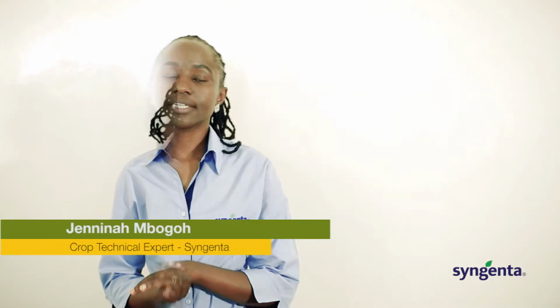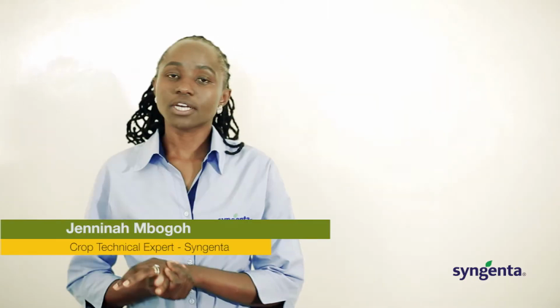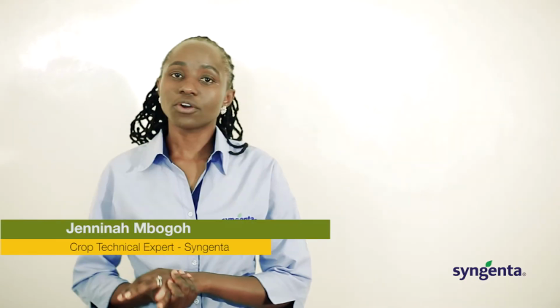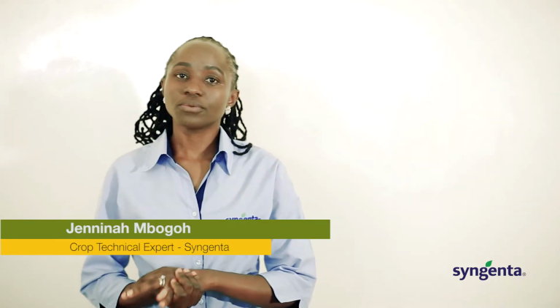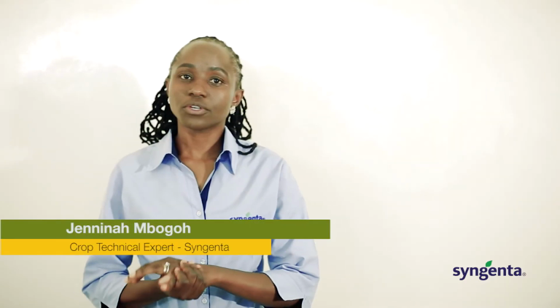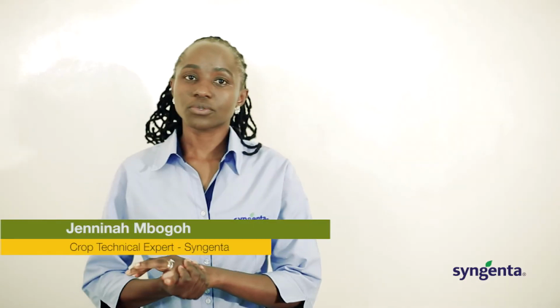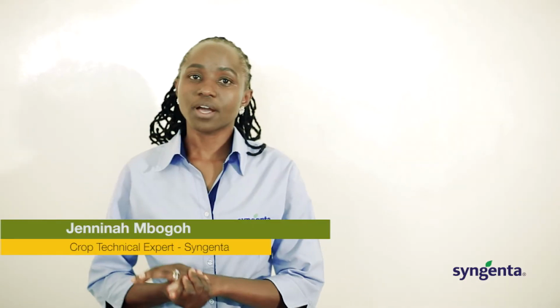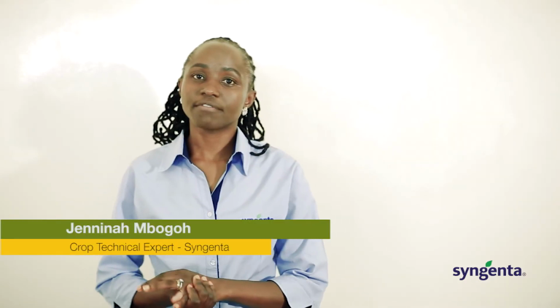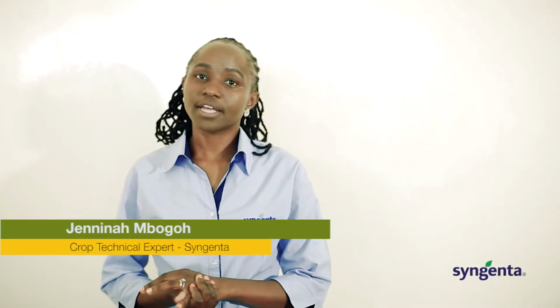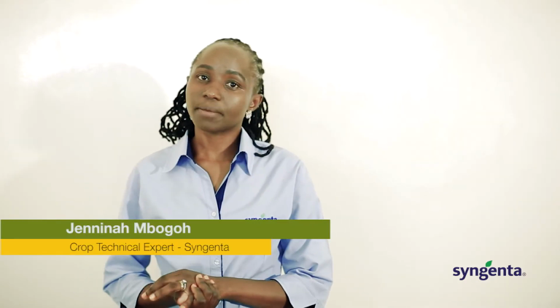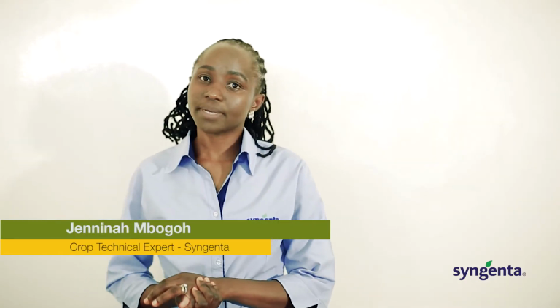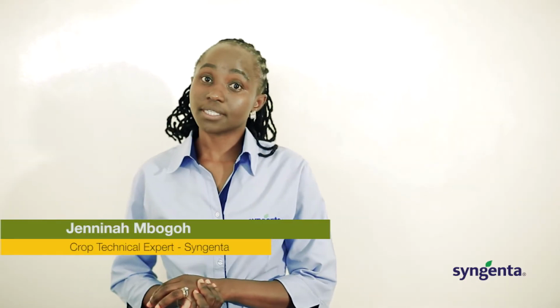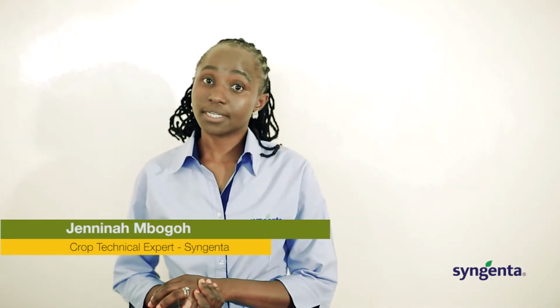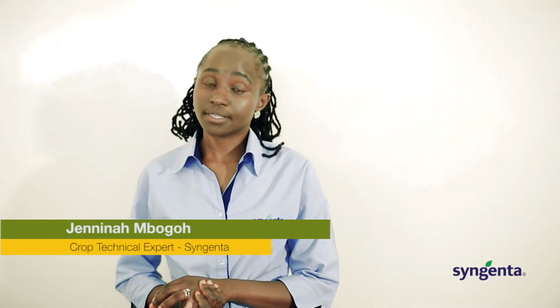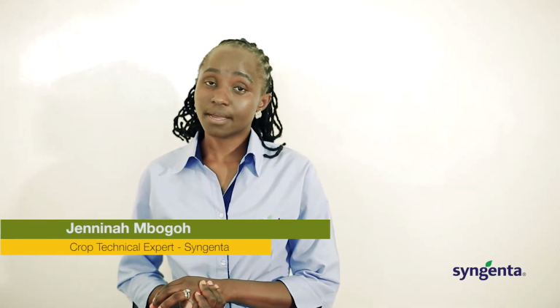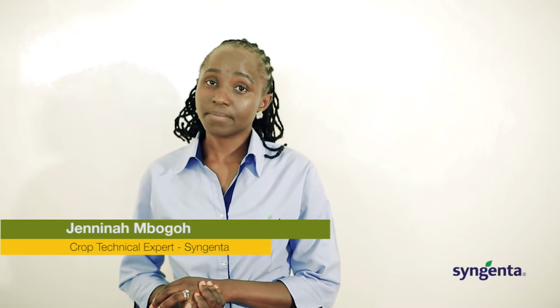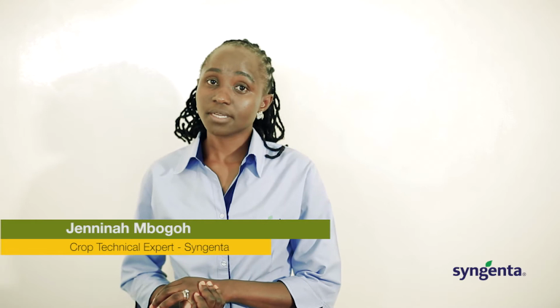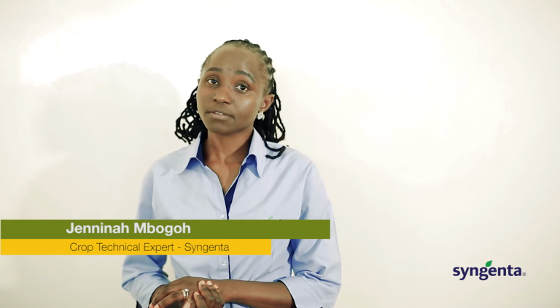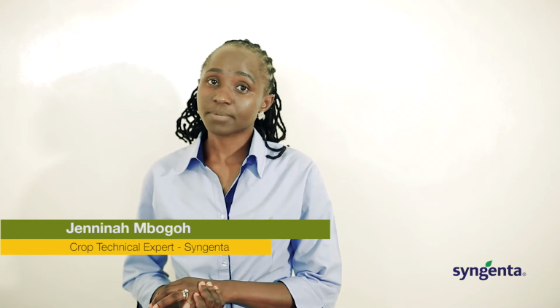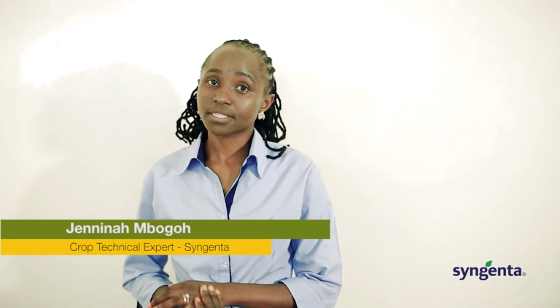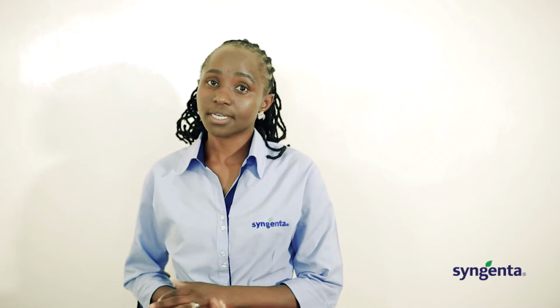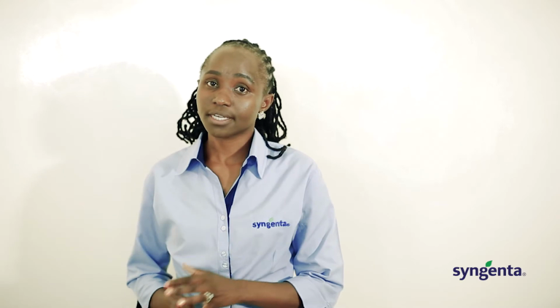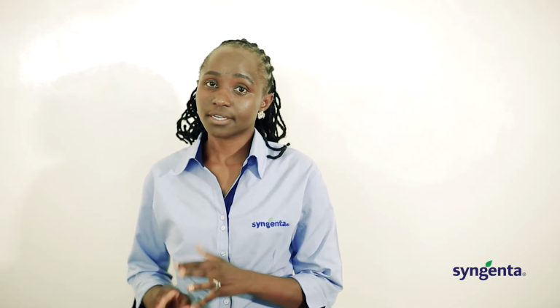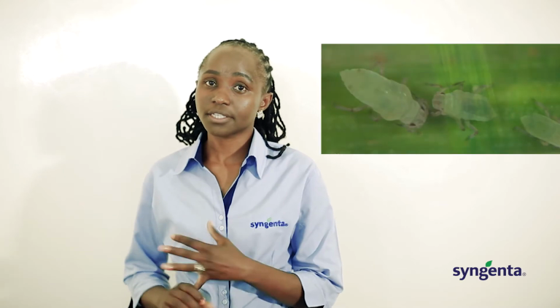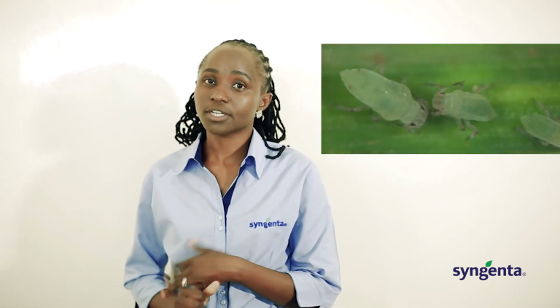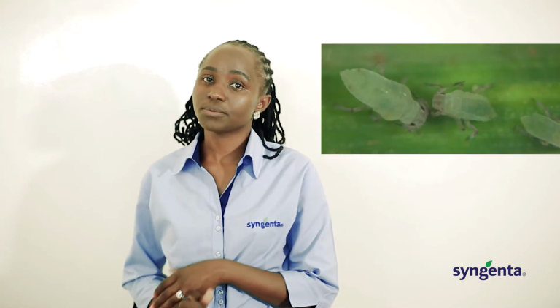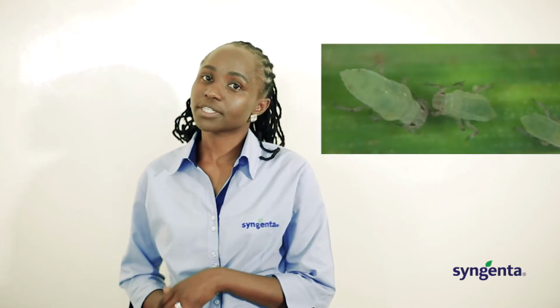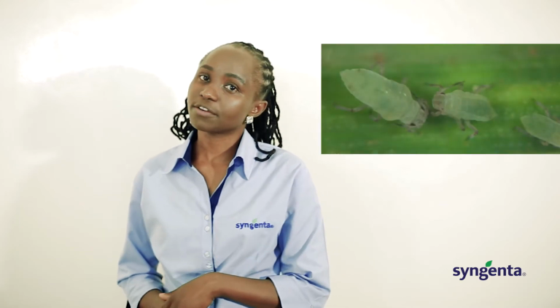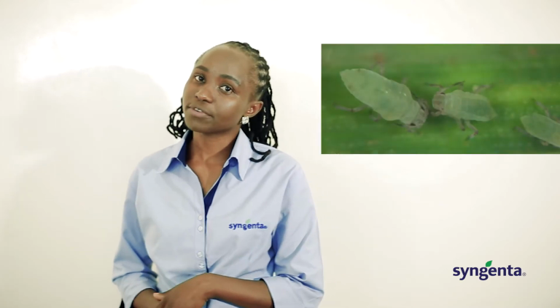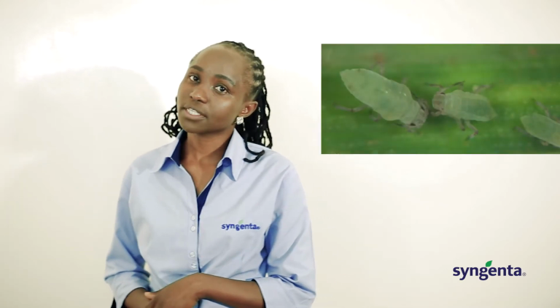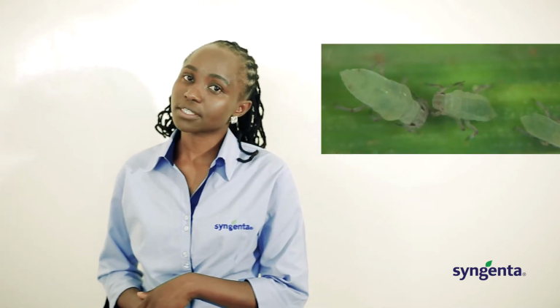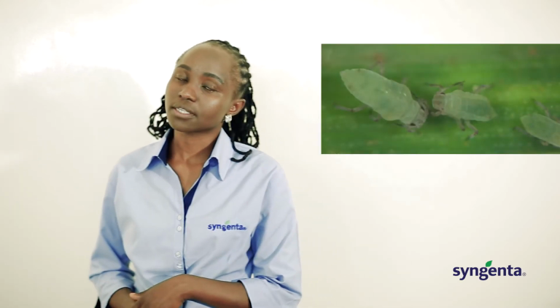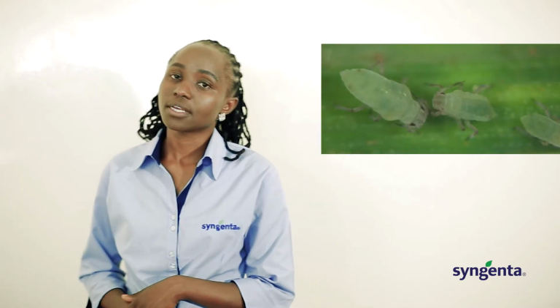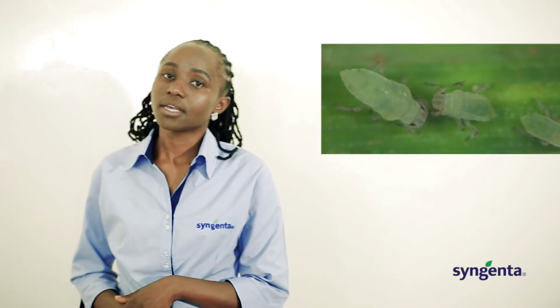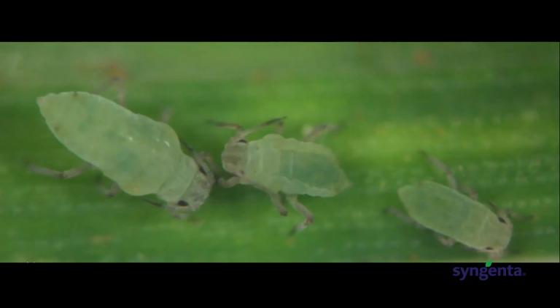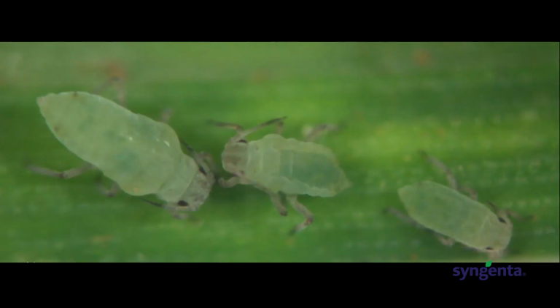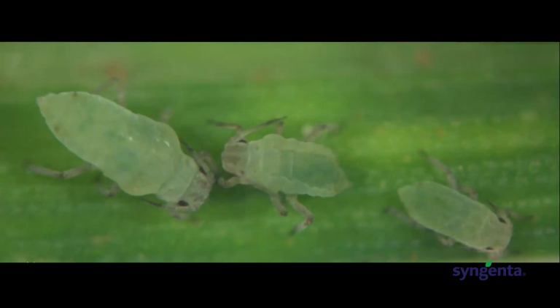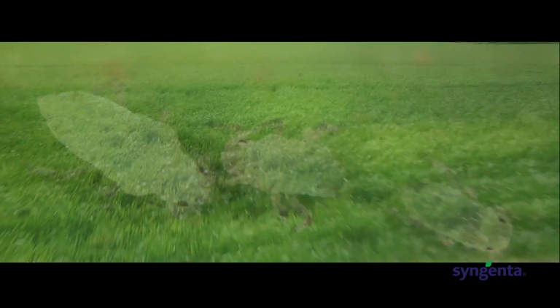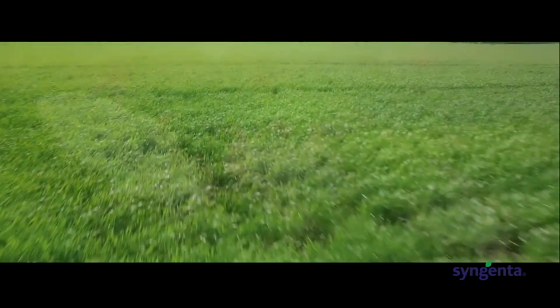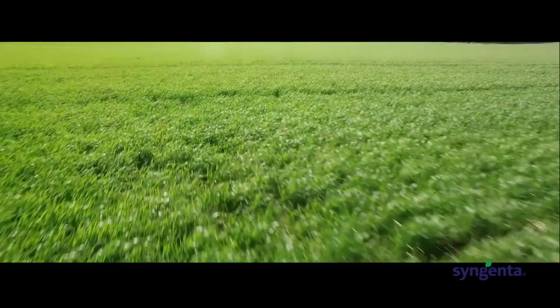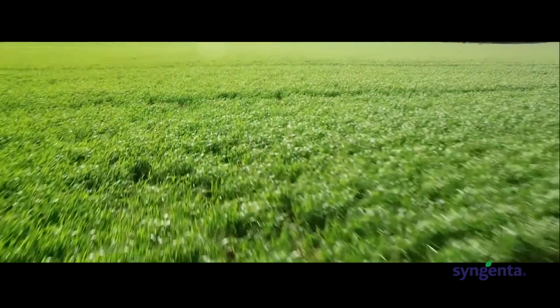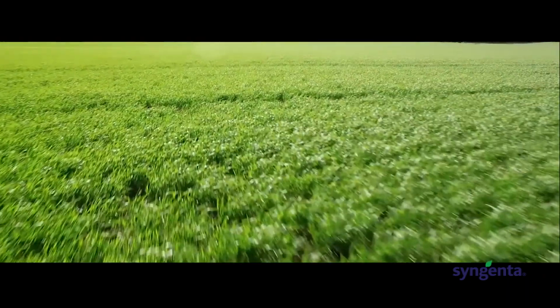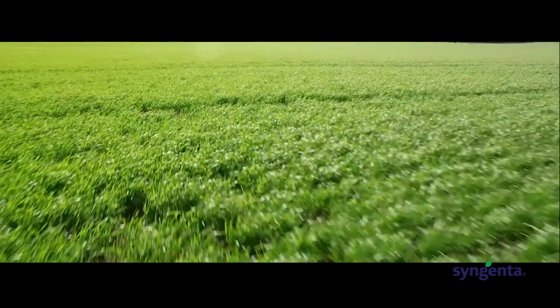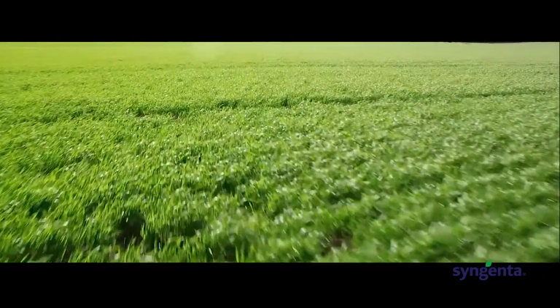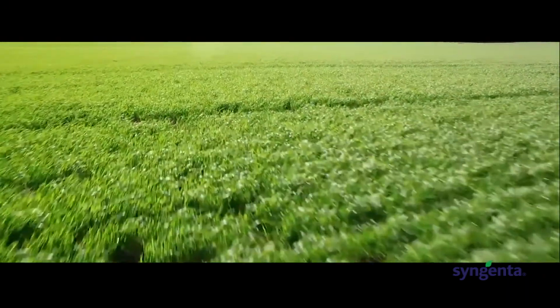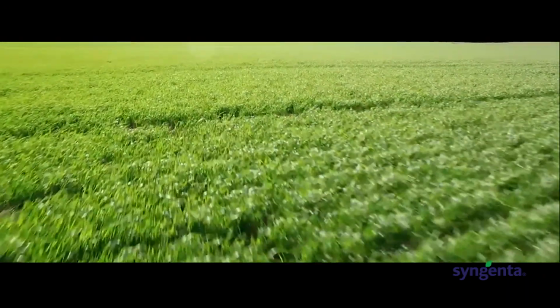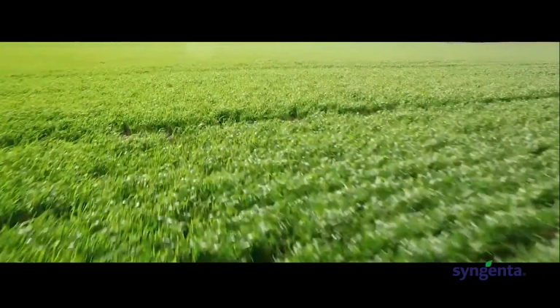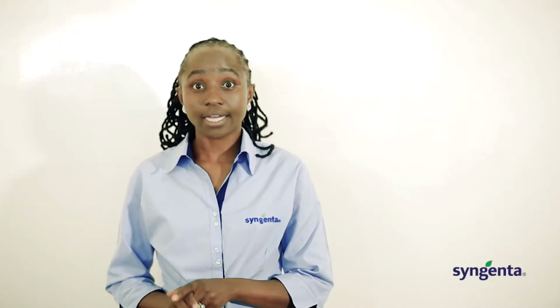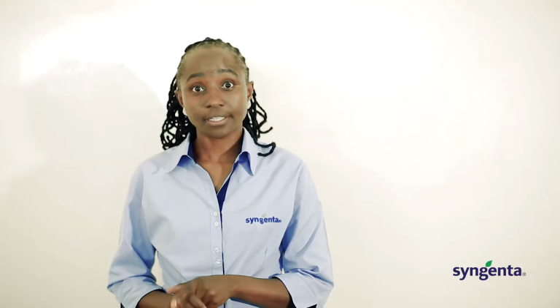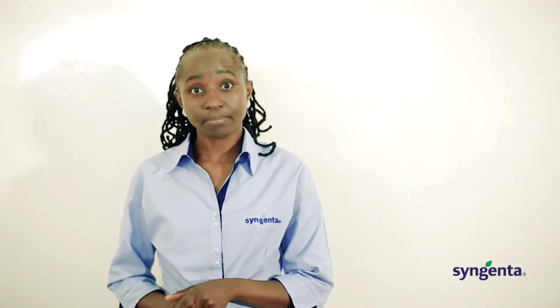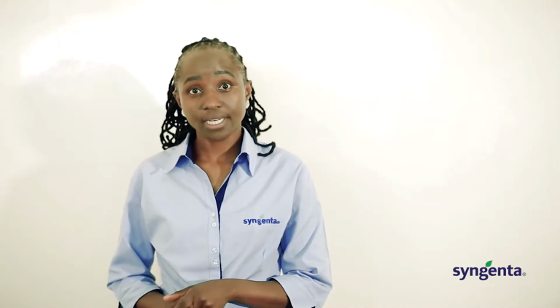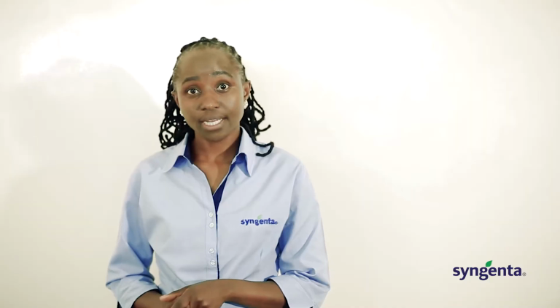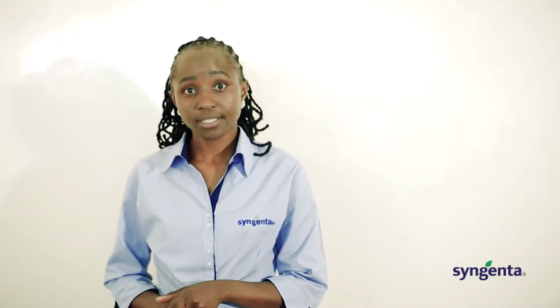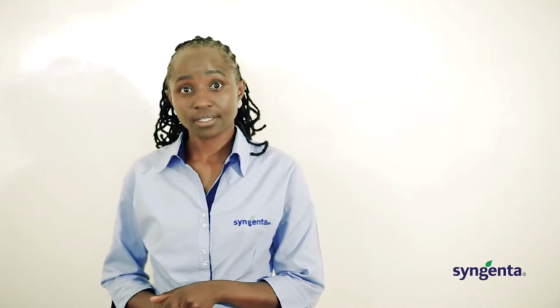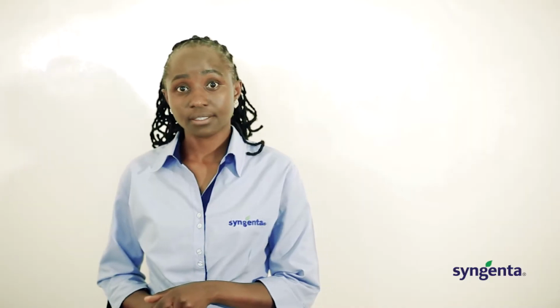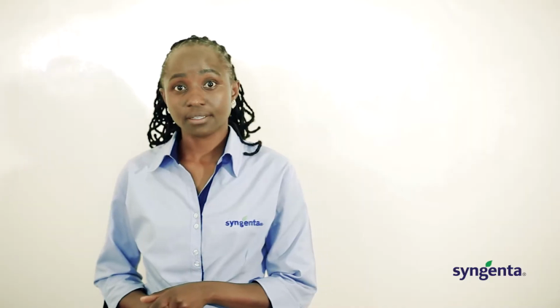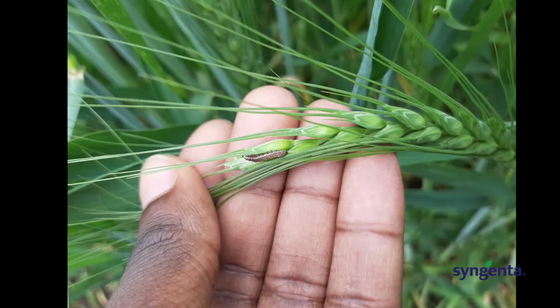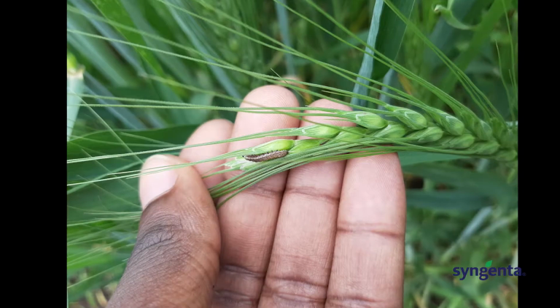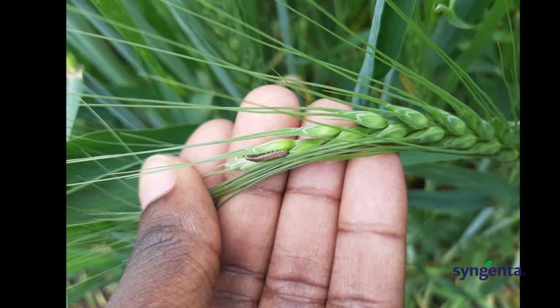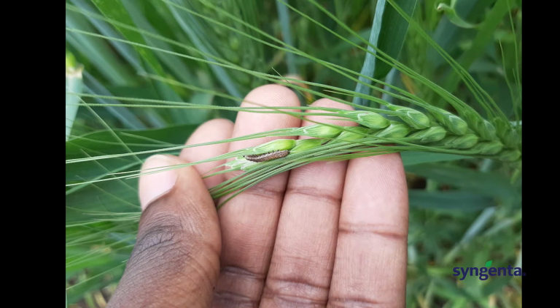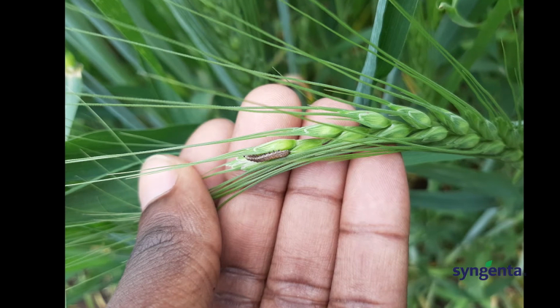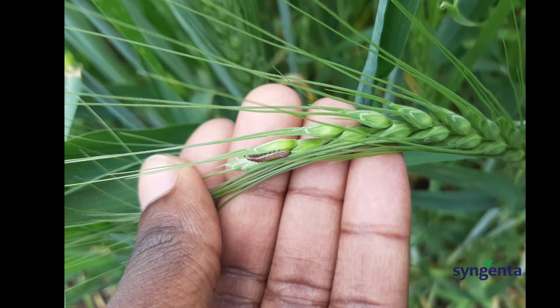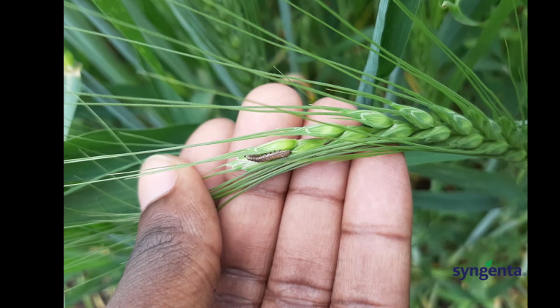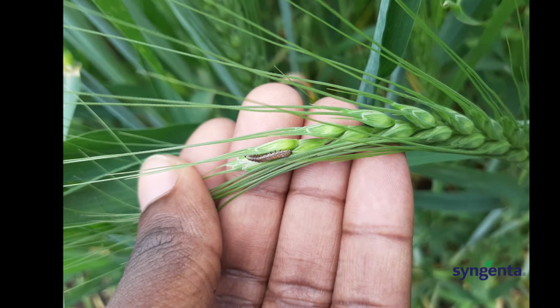Later on, we also have other pests that come in — pests like the Russian wheat aphids, the green peach aphids, the caterpillars, and the bollworms.